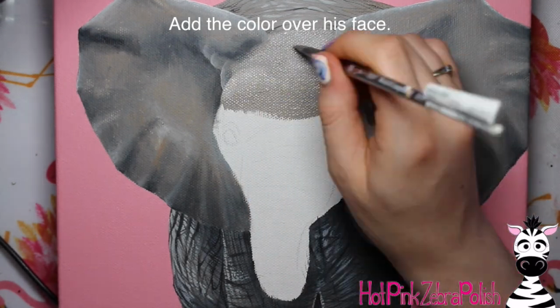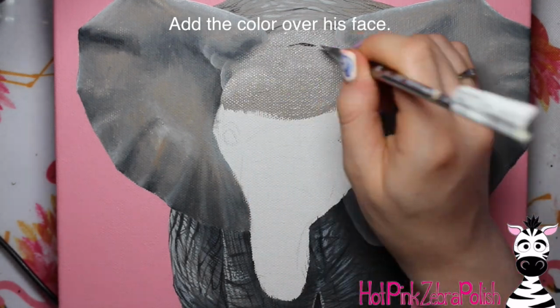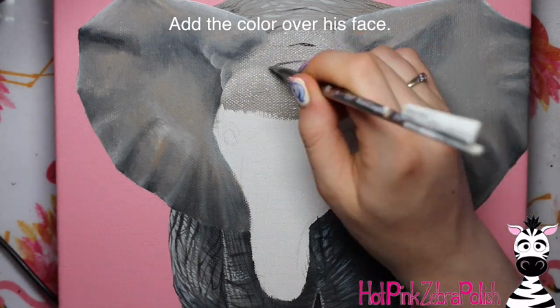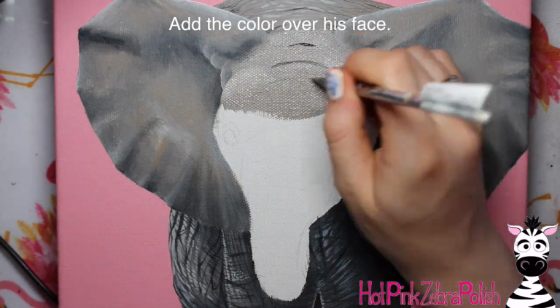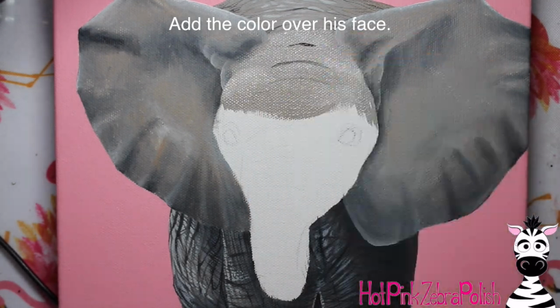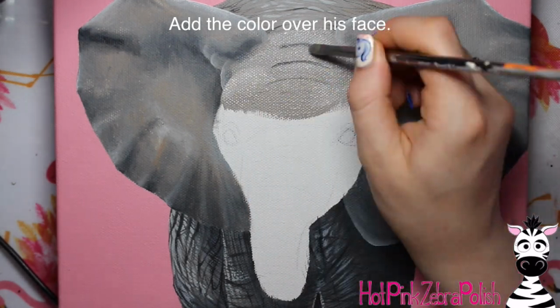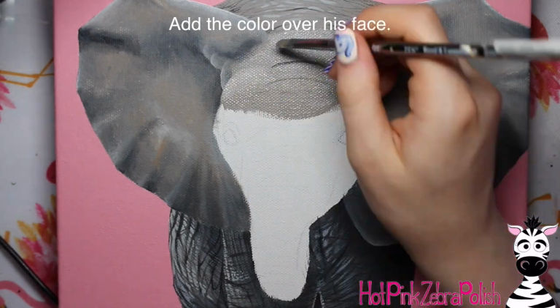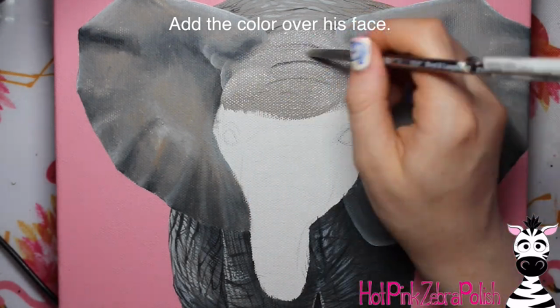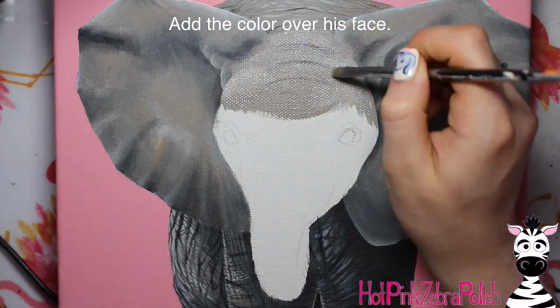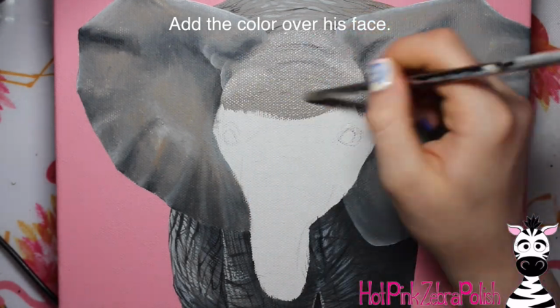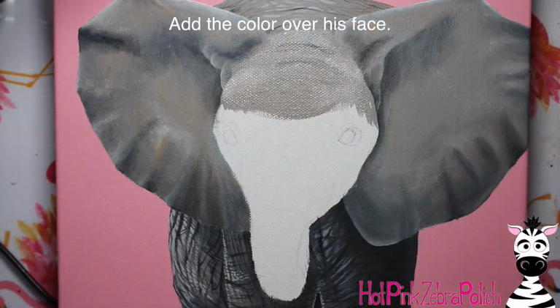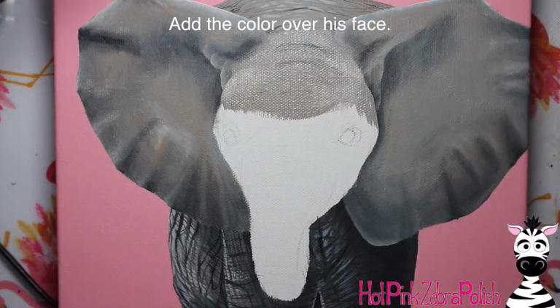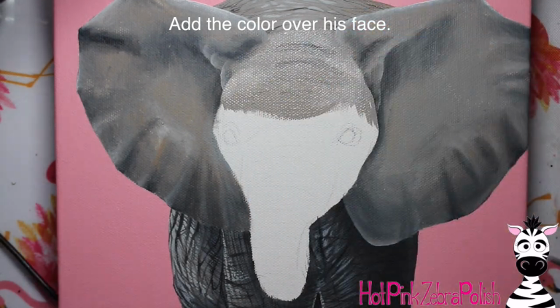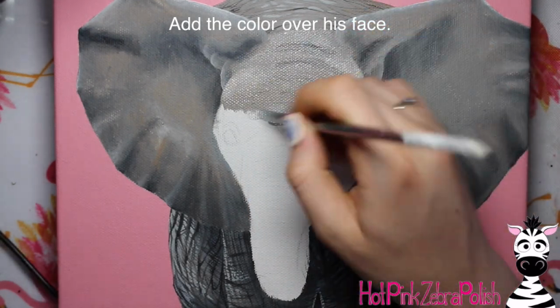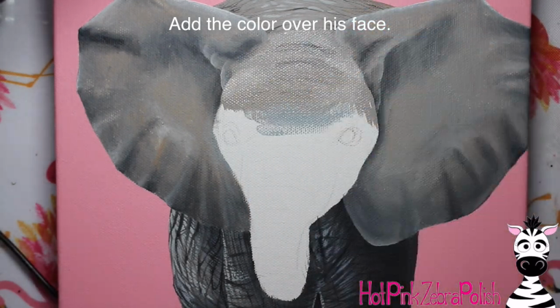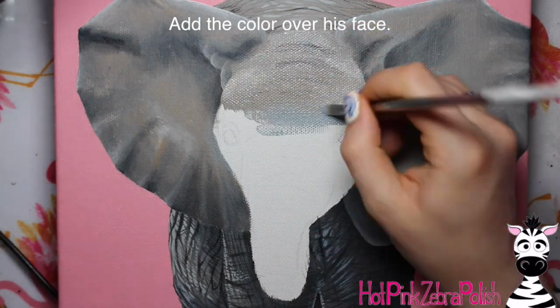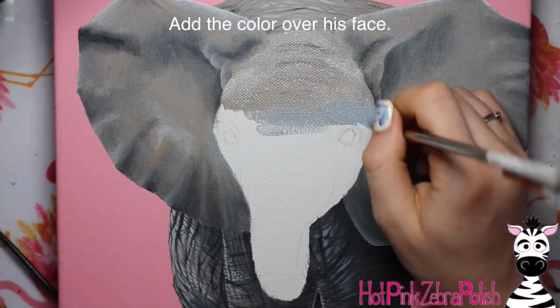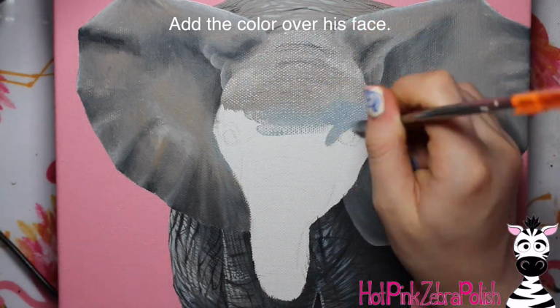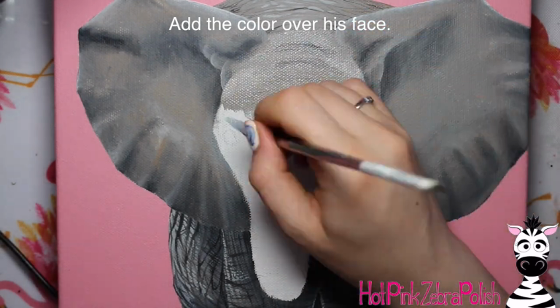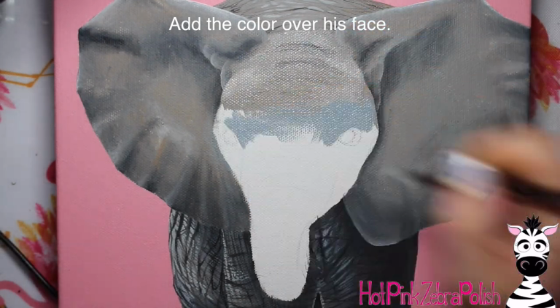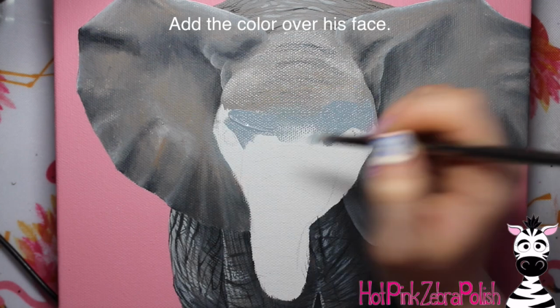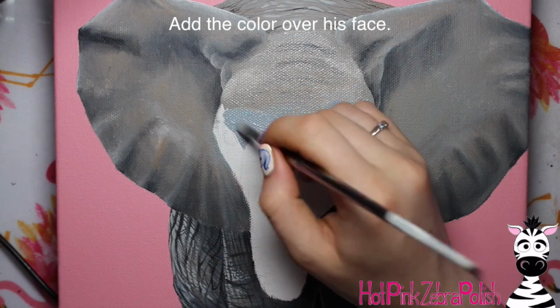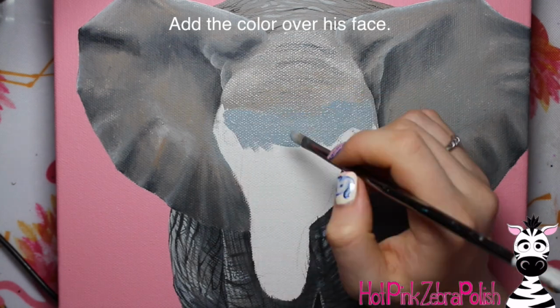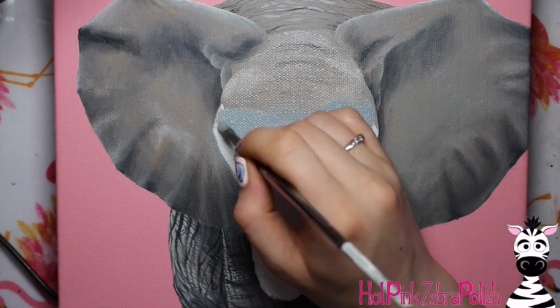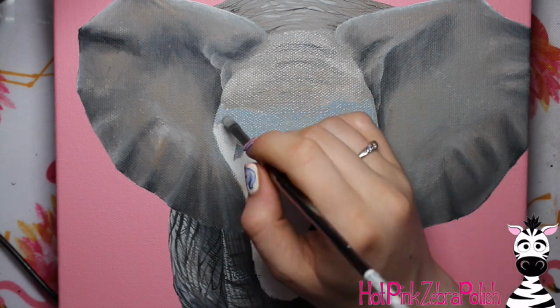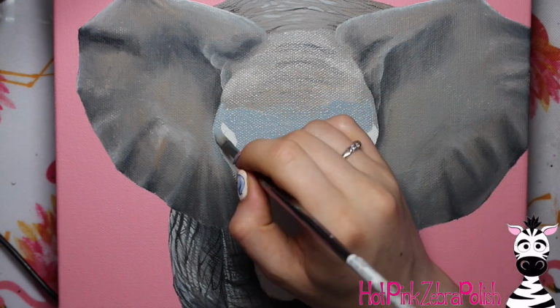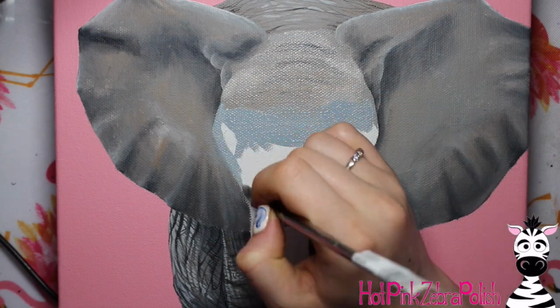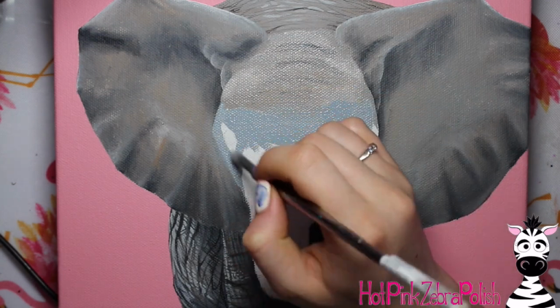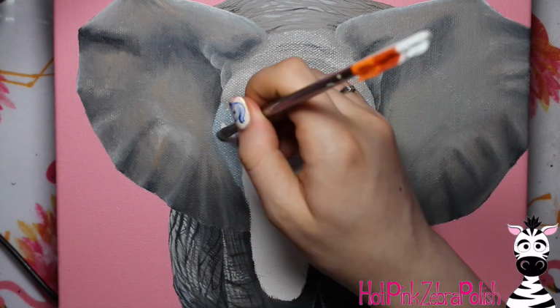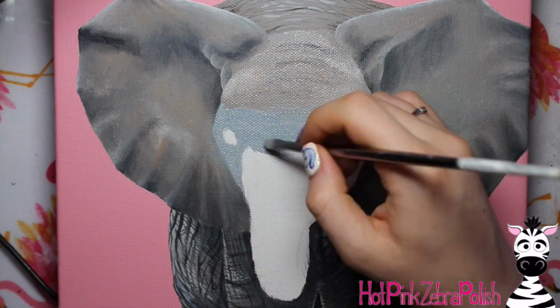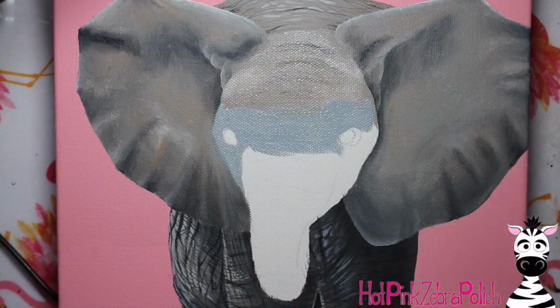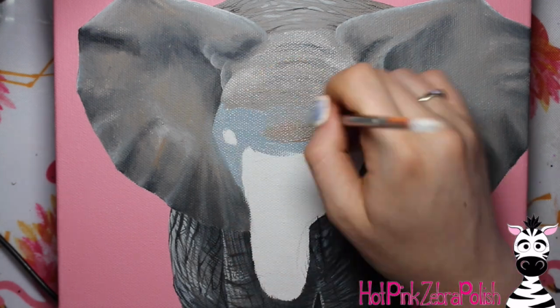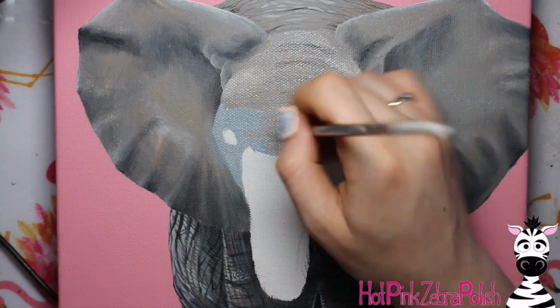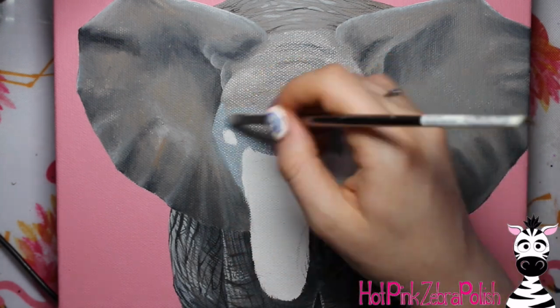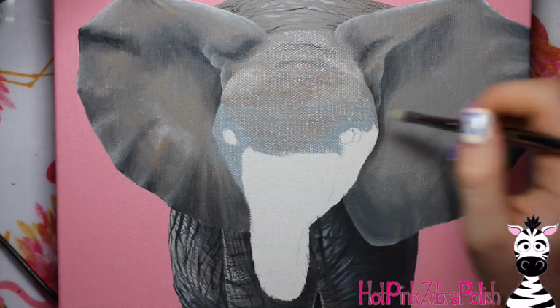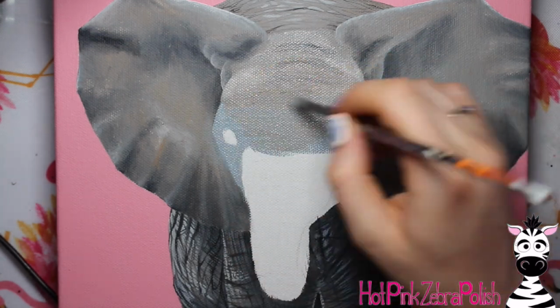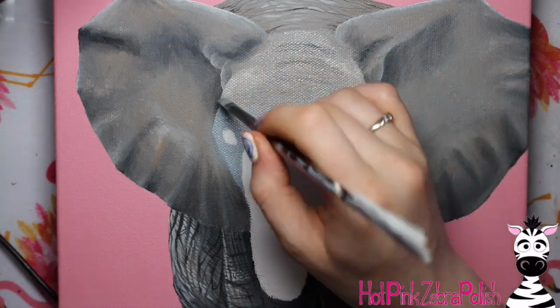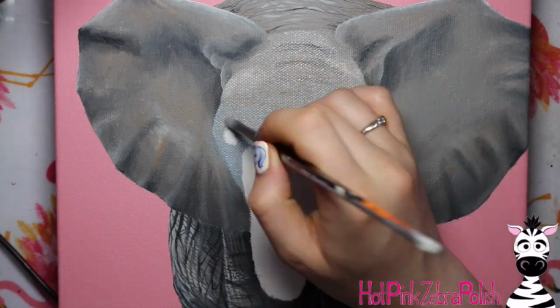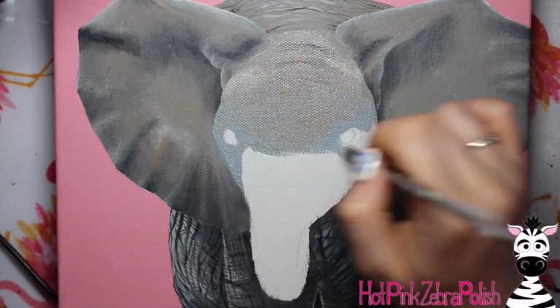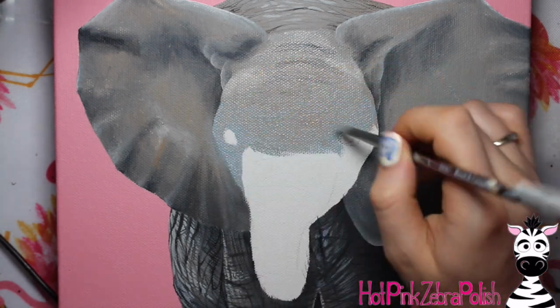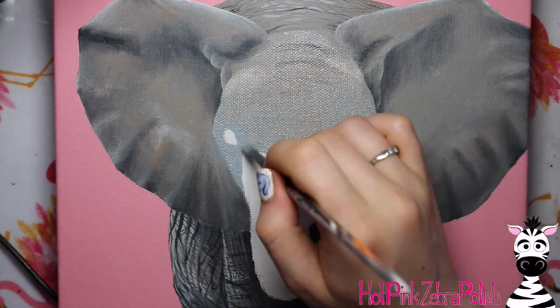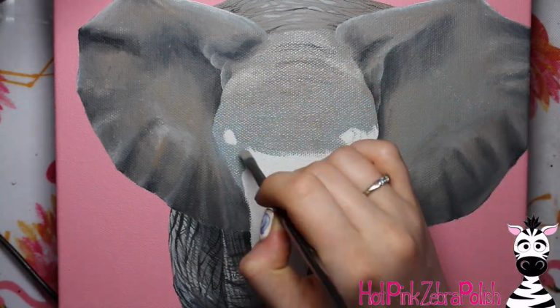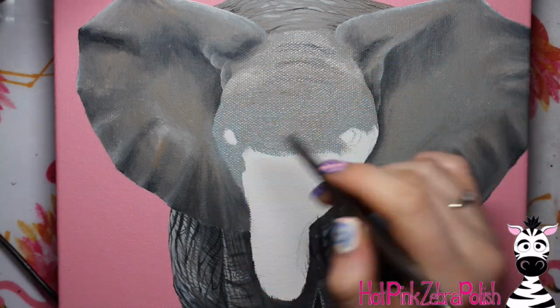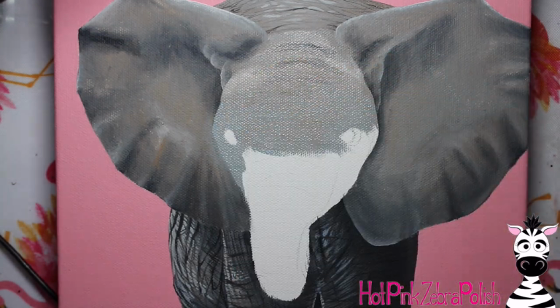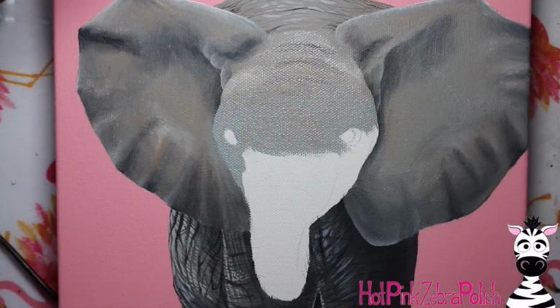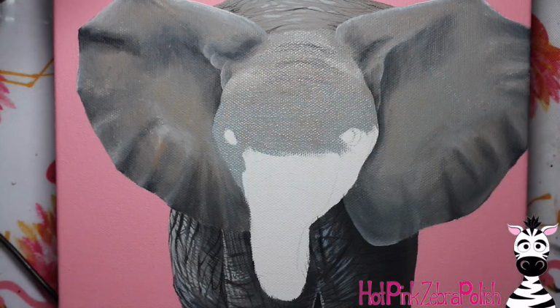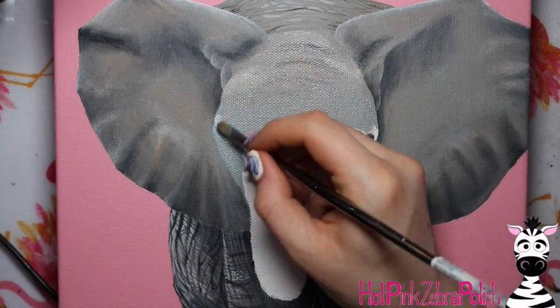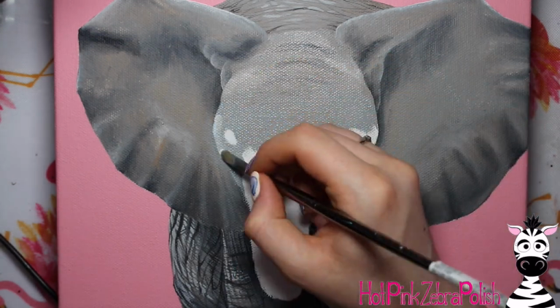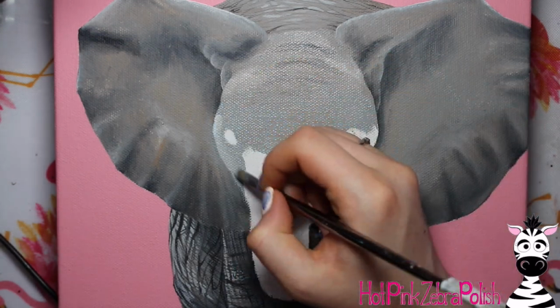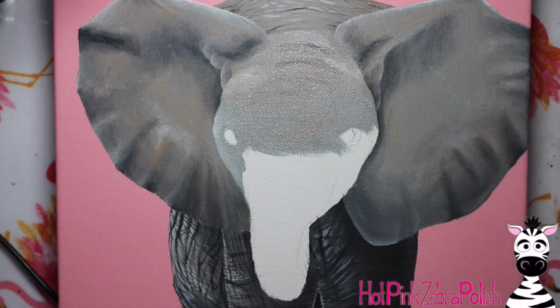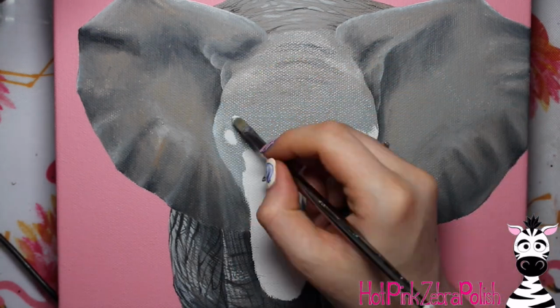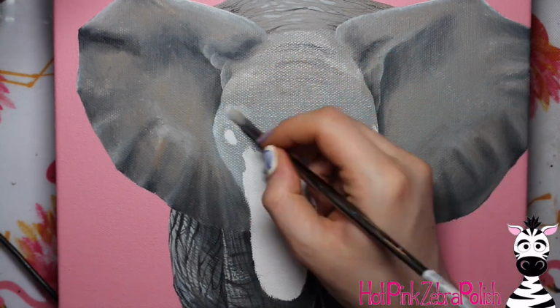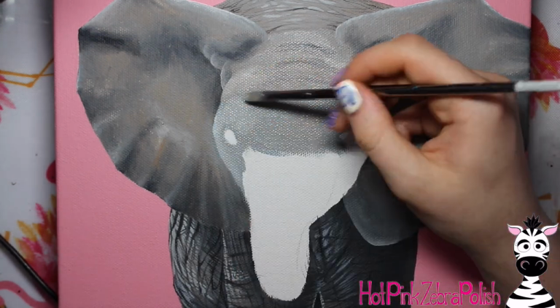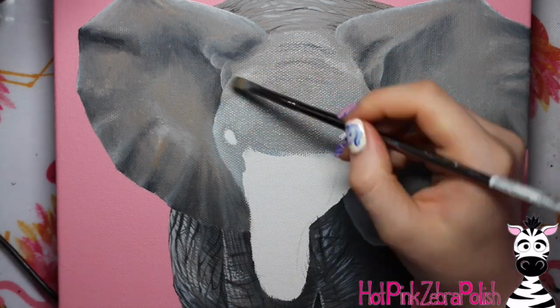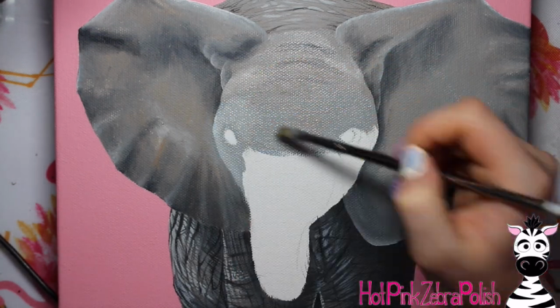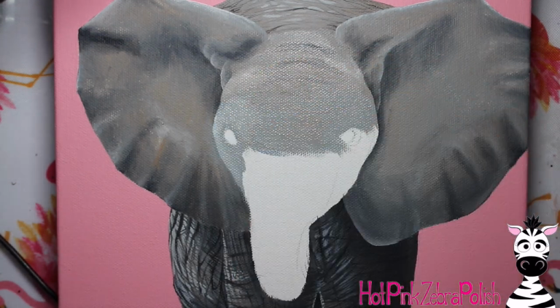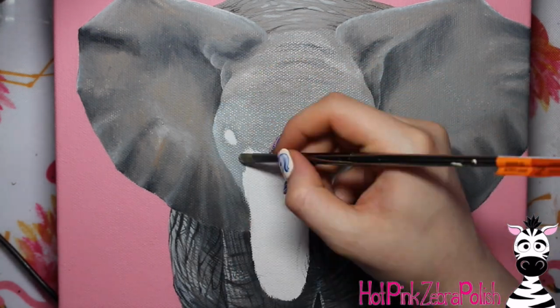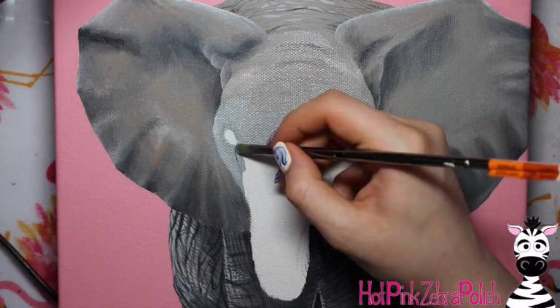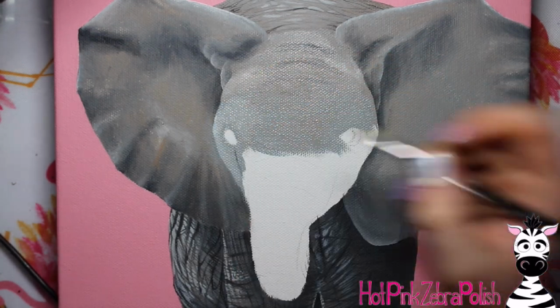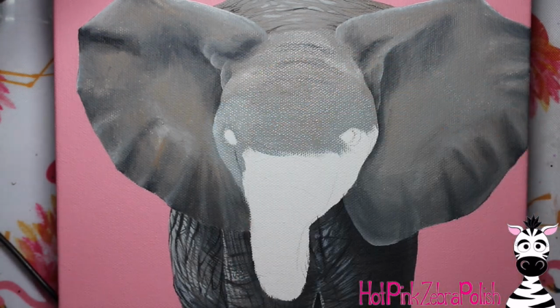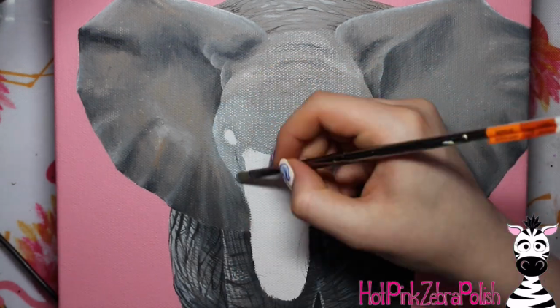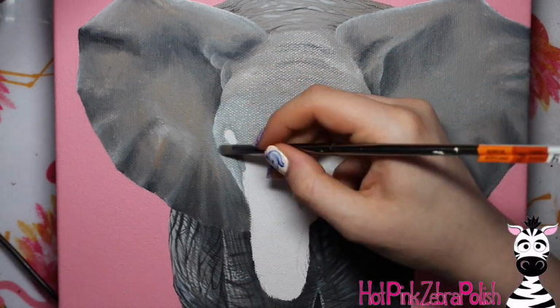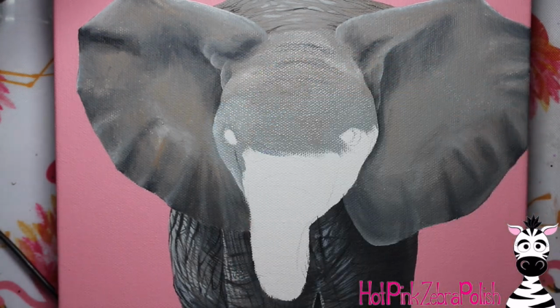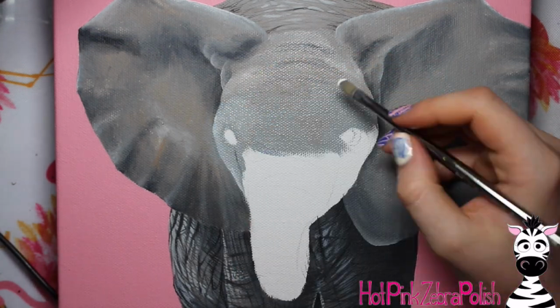Now I'm going to add color over the face — same thing, doing it section by section, working my way down the elephant and going around the eyes.